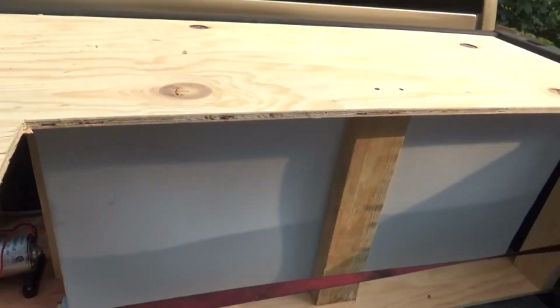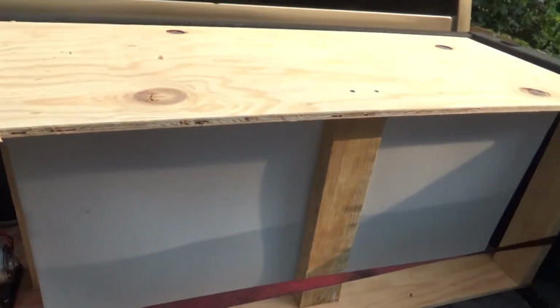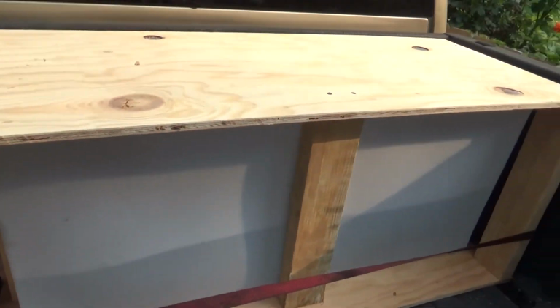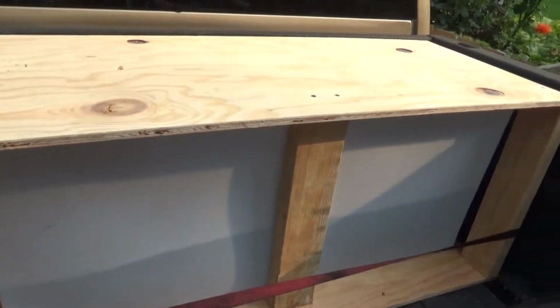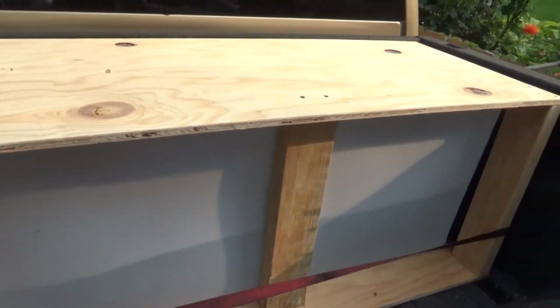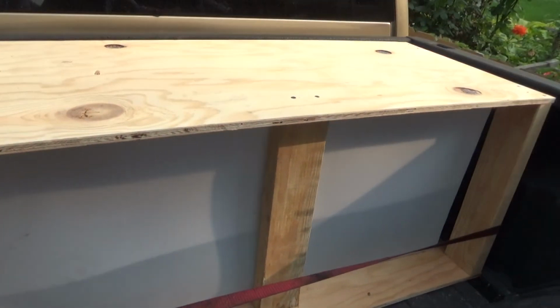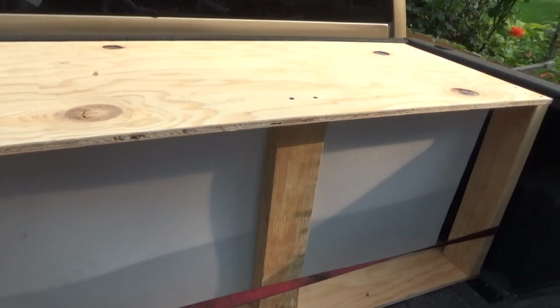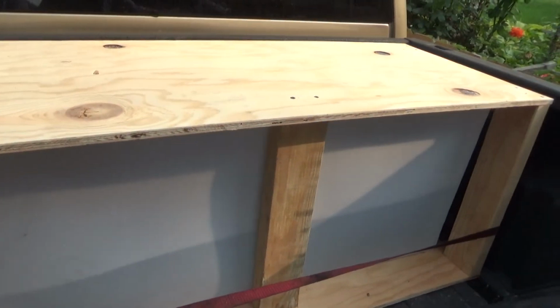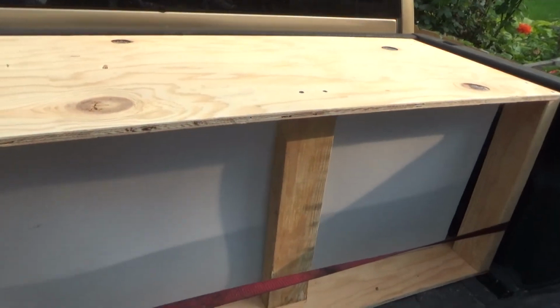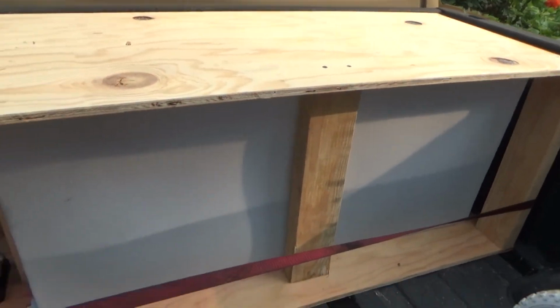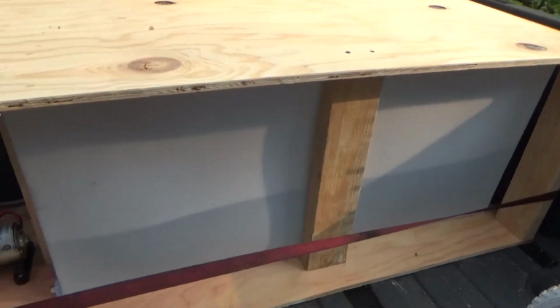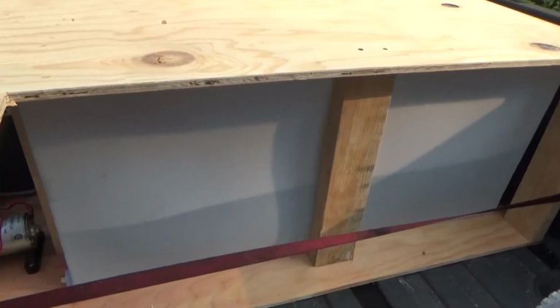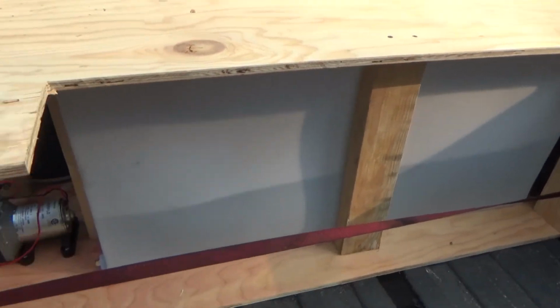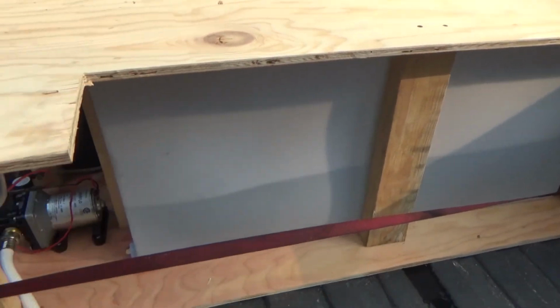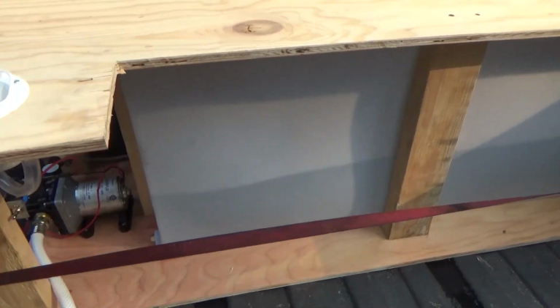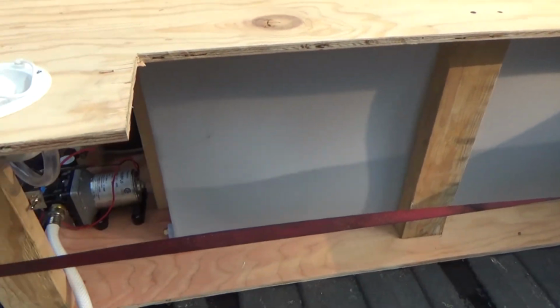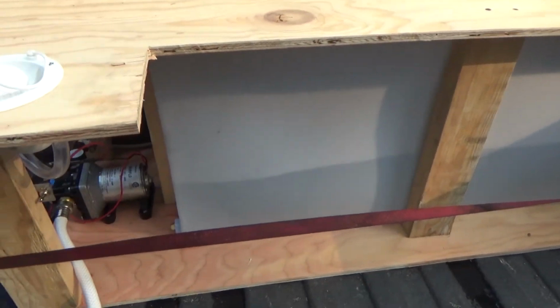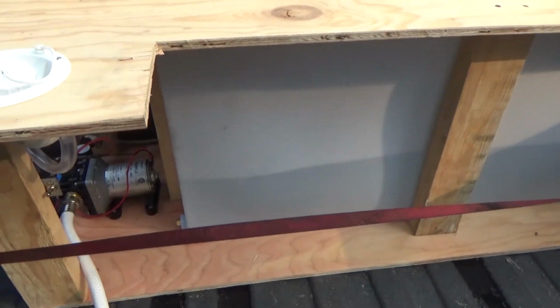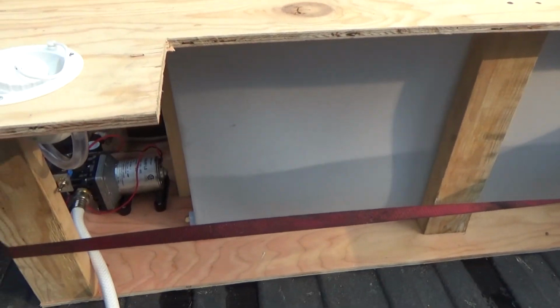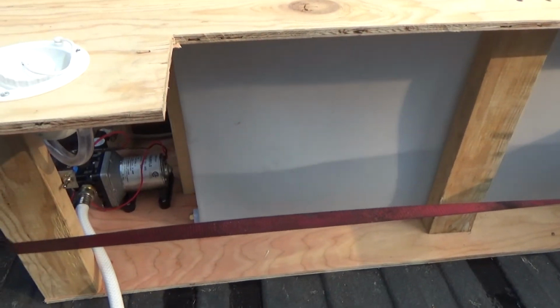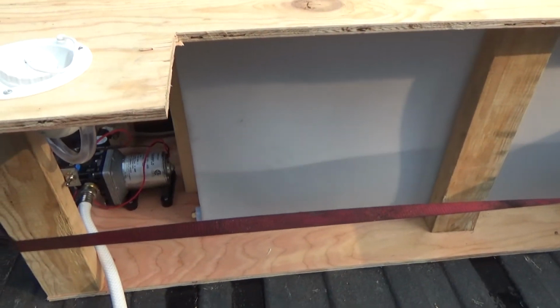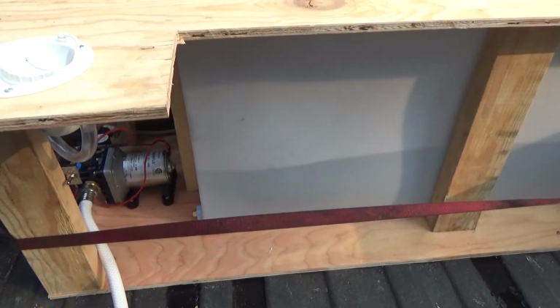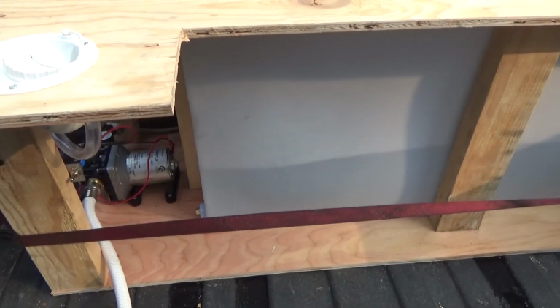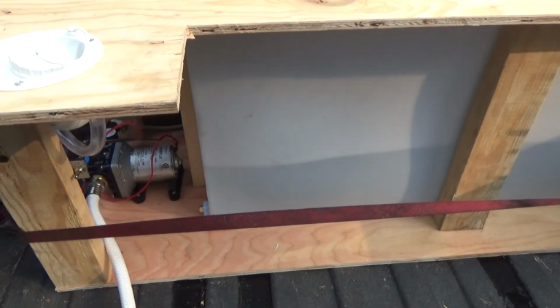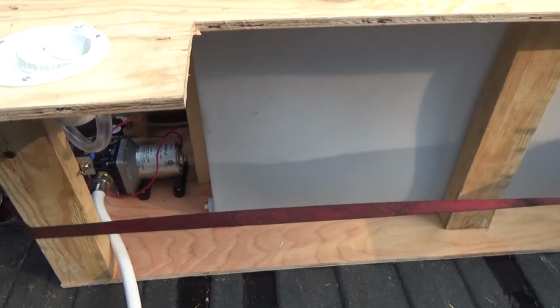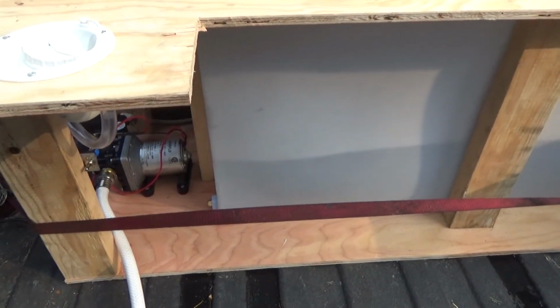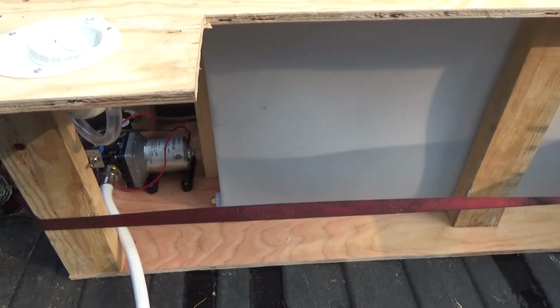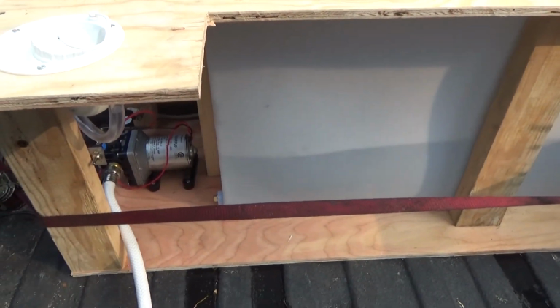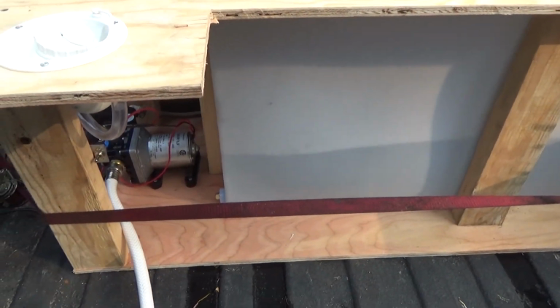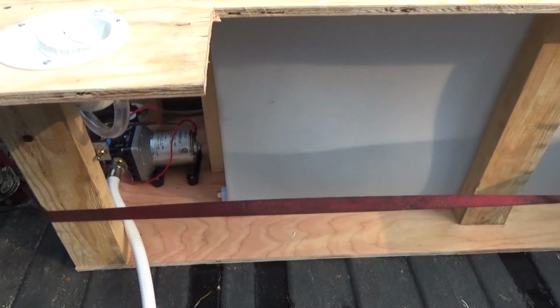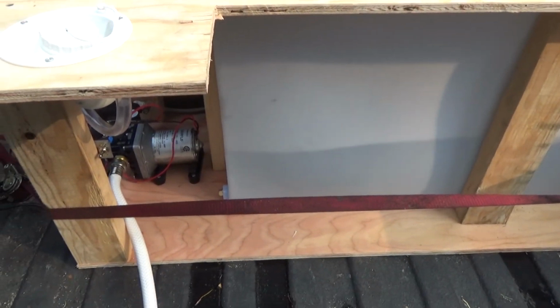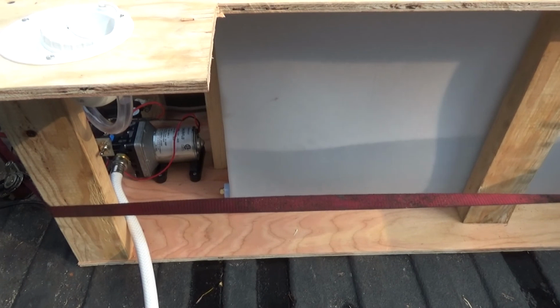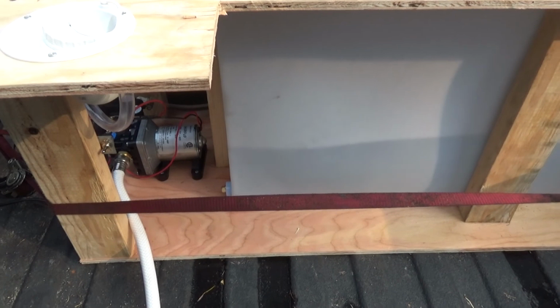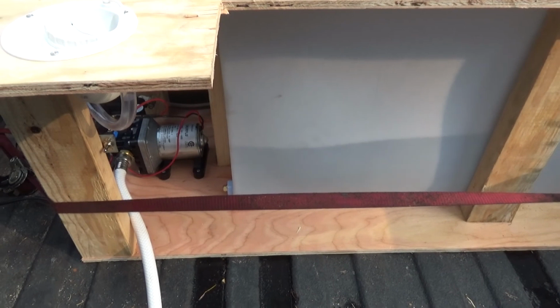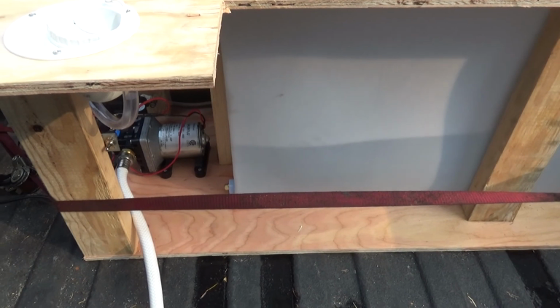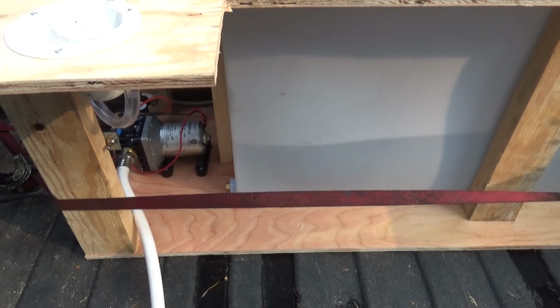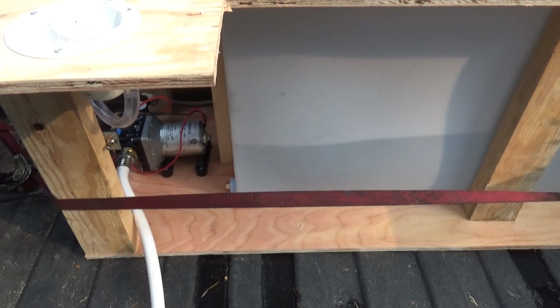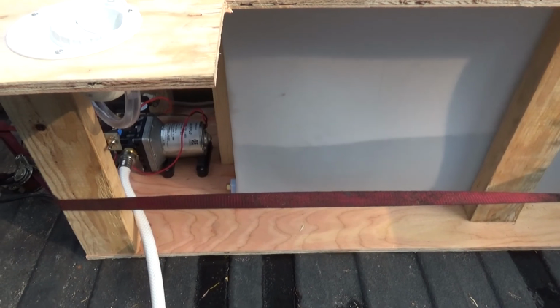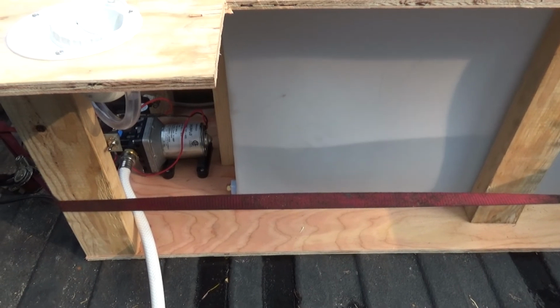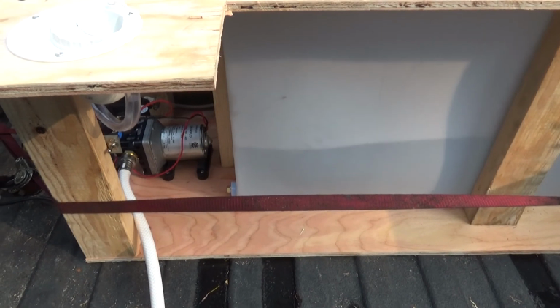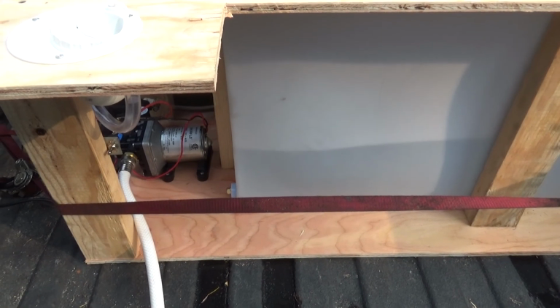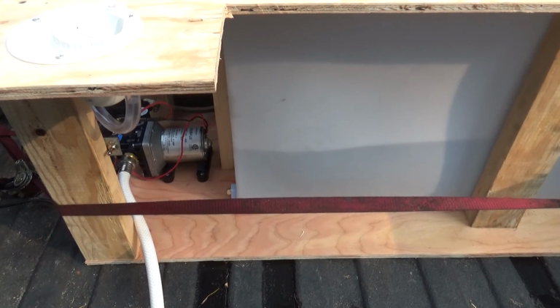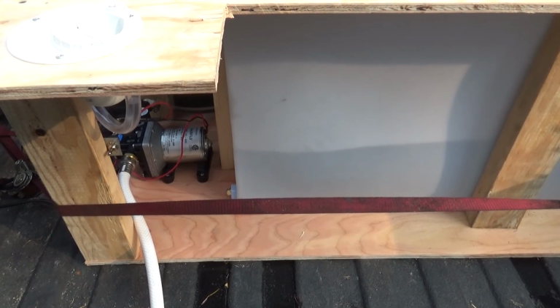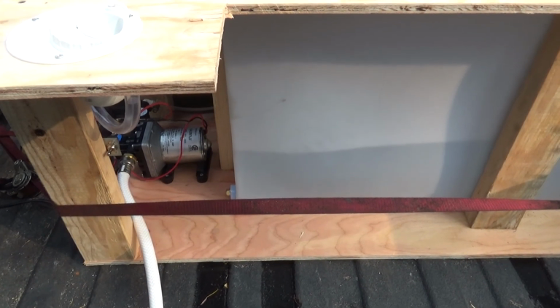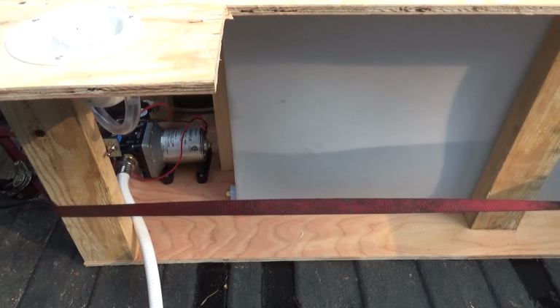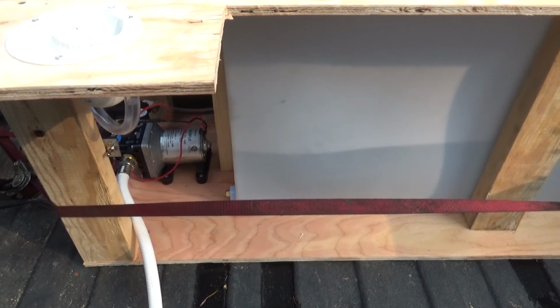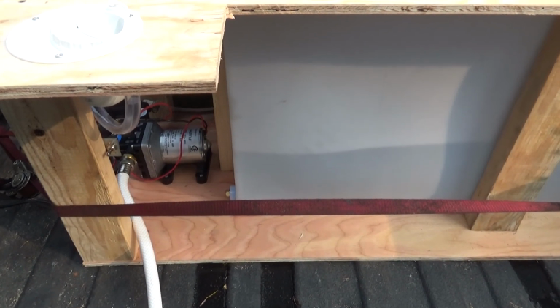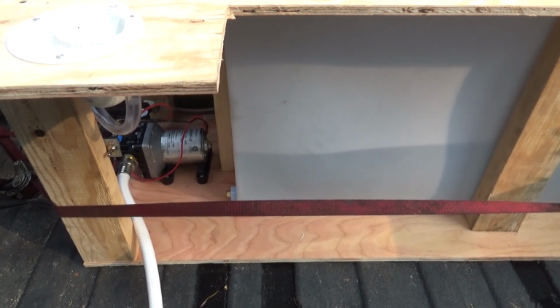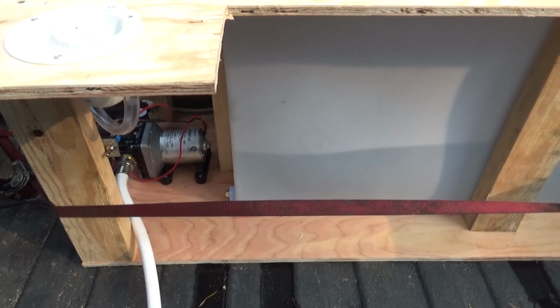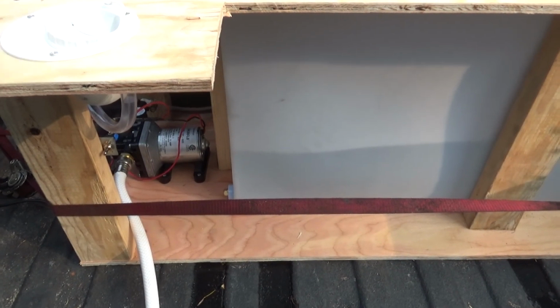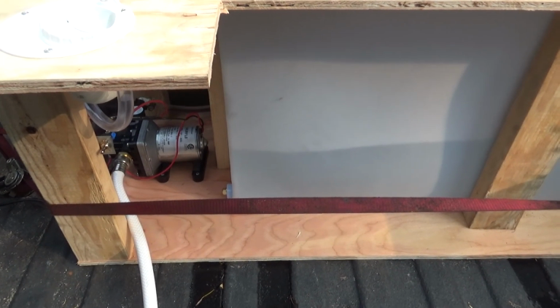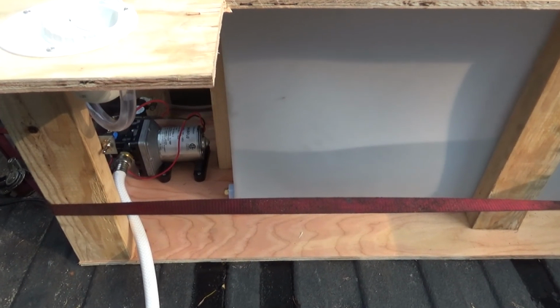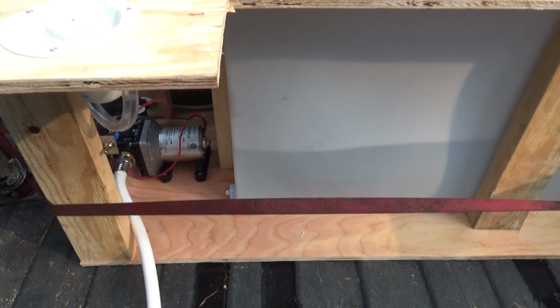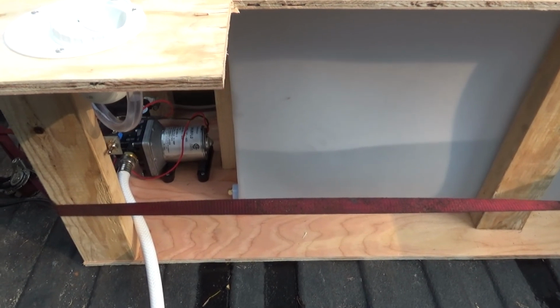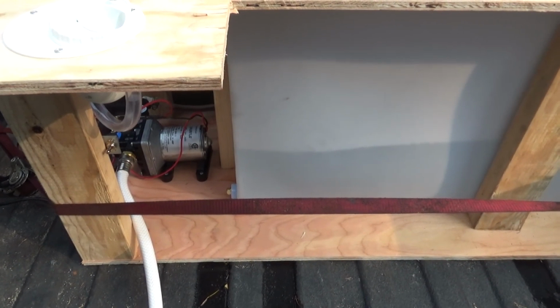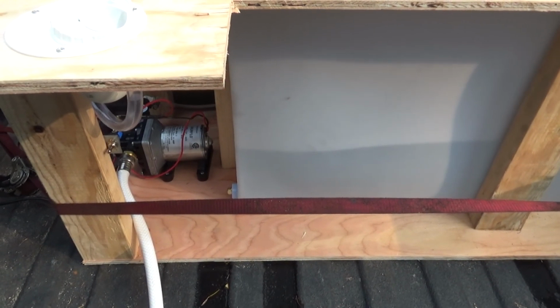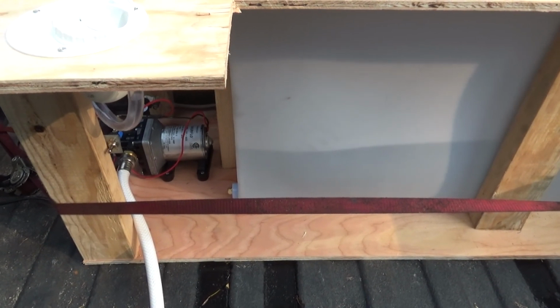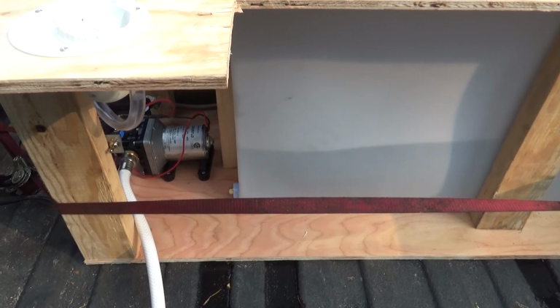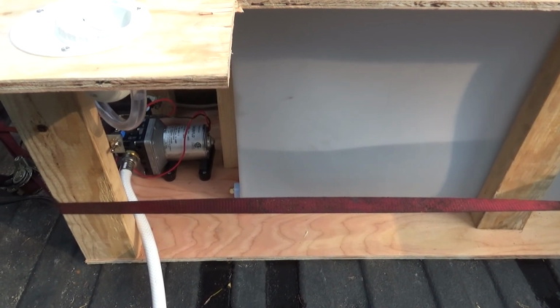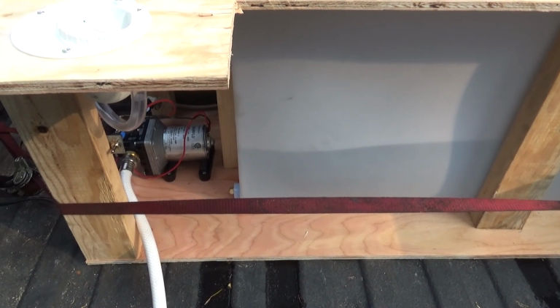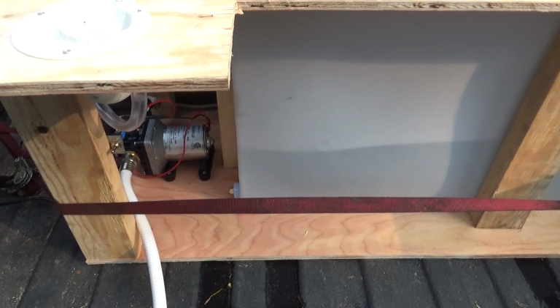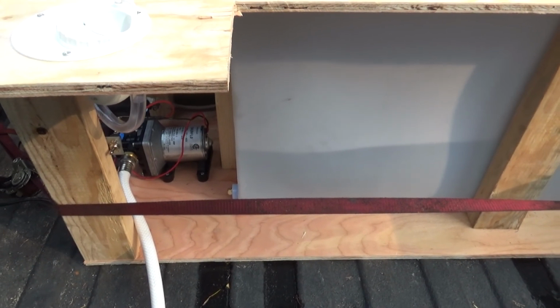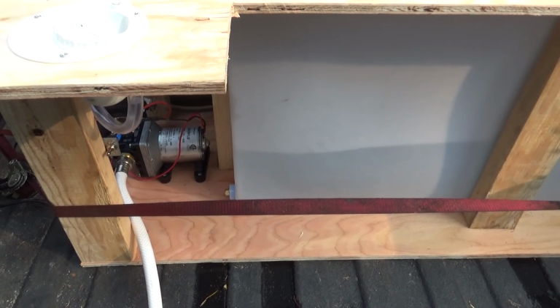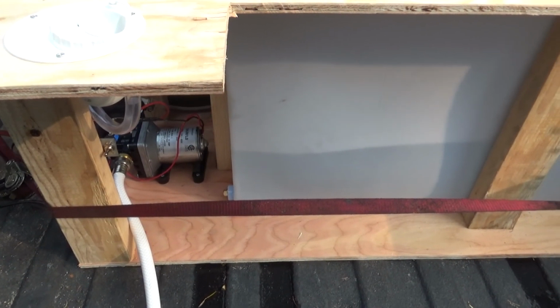Kind of a neat little setup. I'm pretty happy with how it turned out, and I'm looking forward to testing it out.